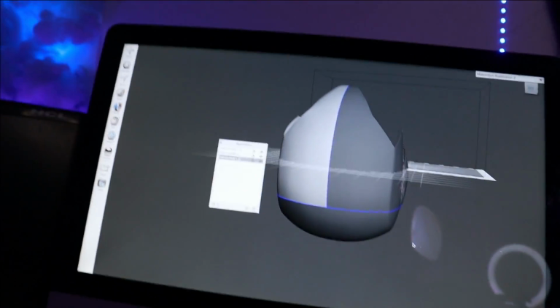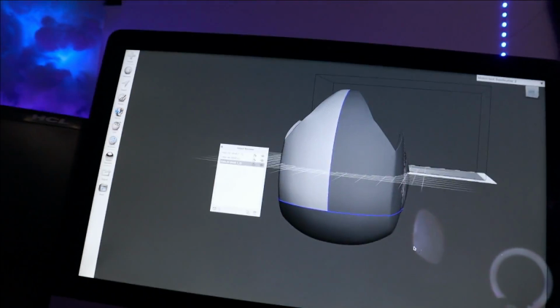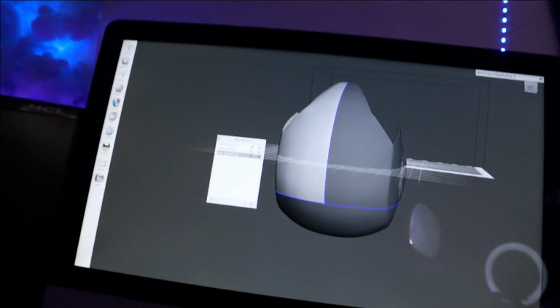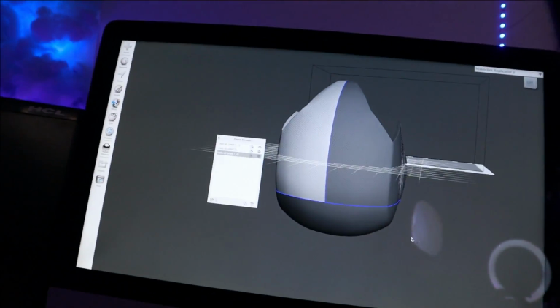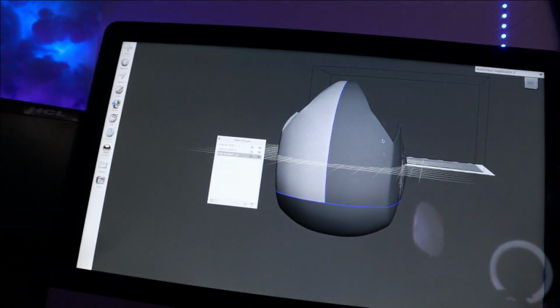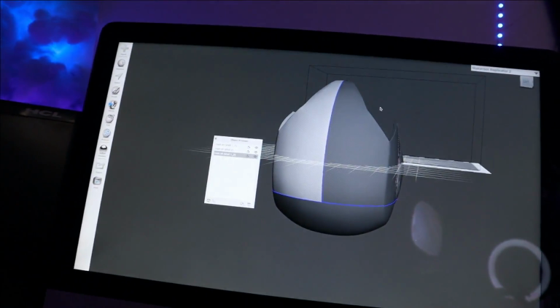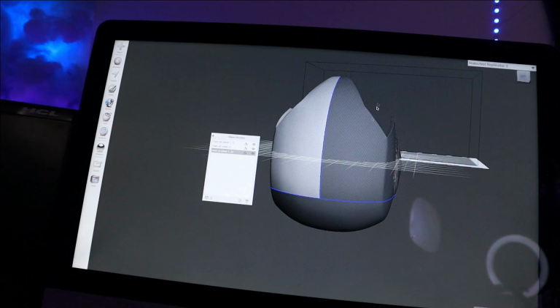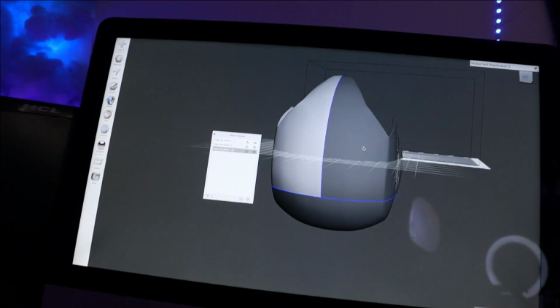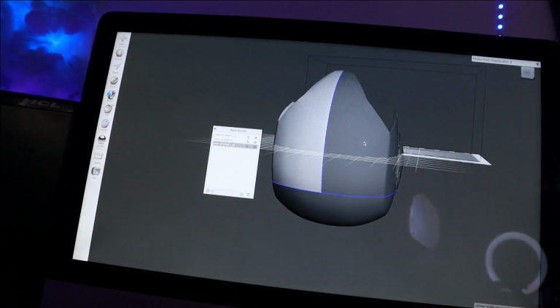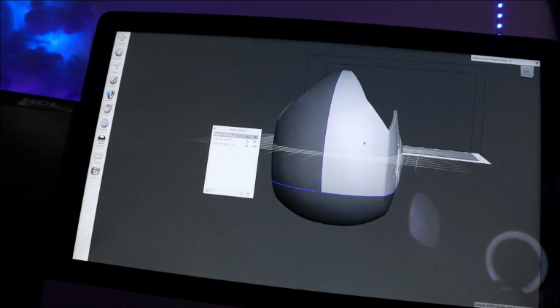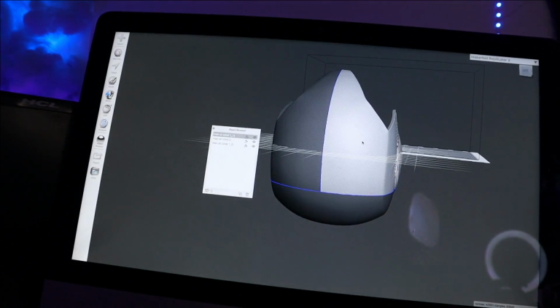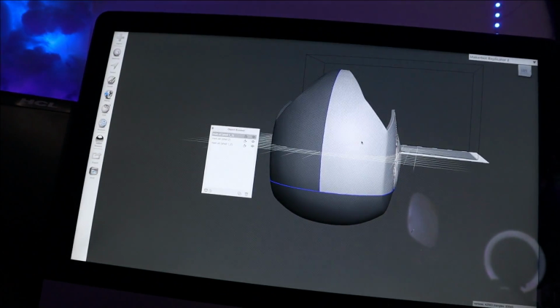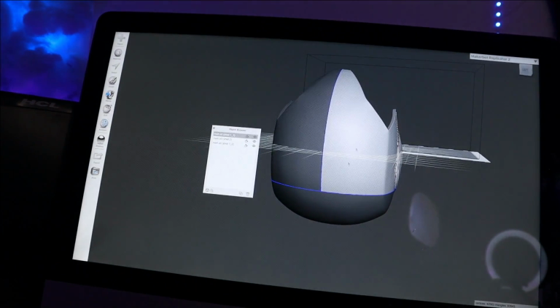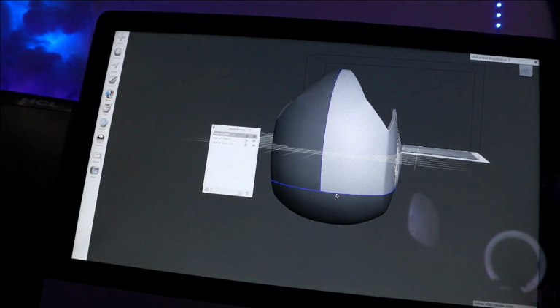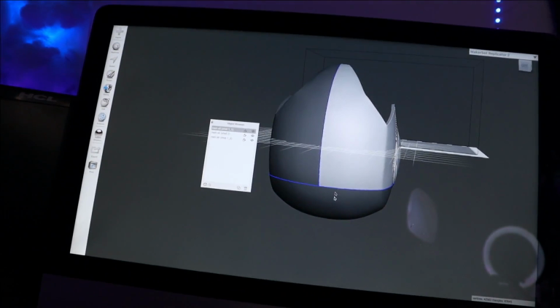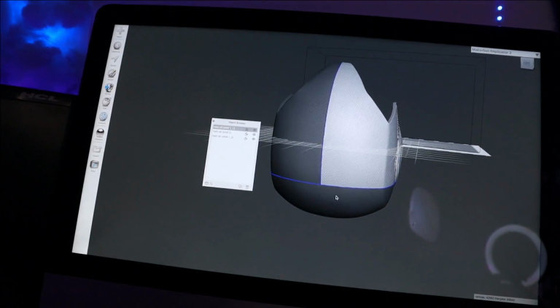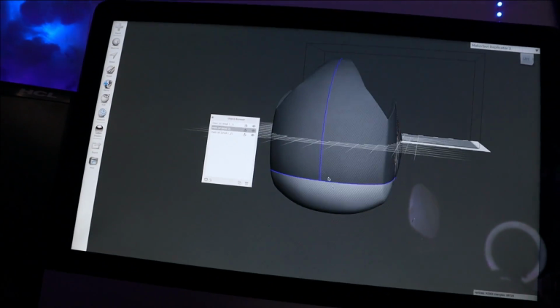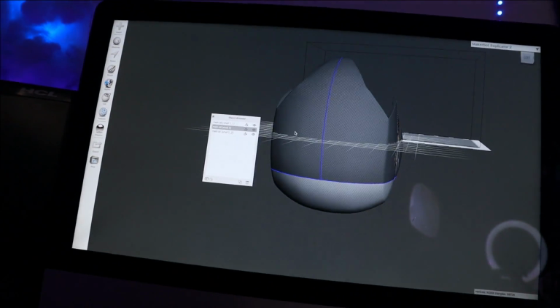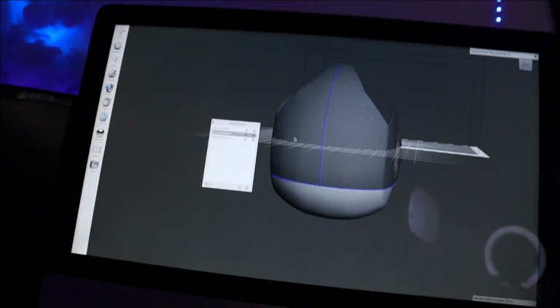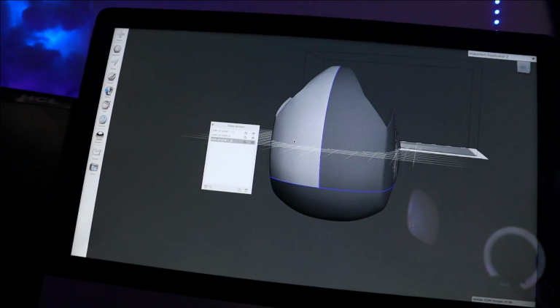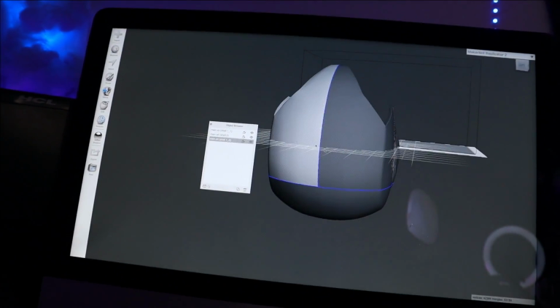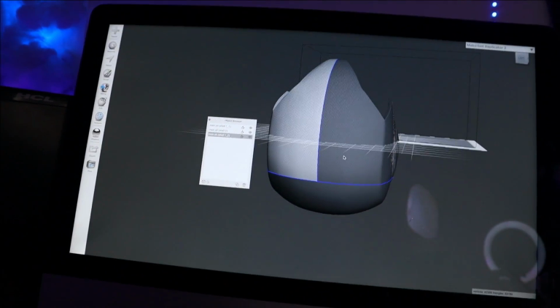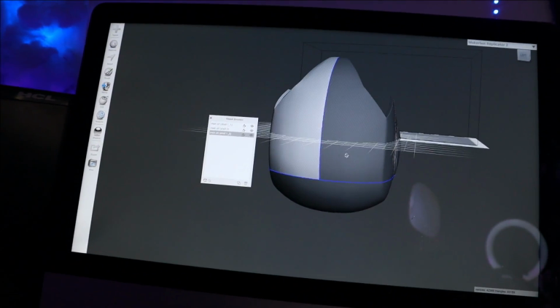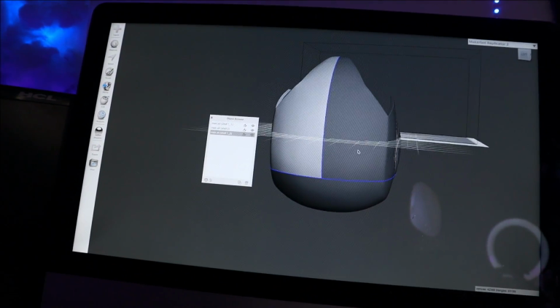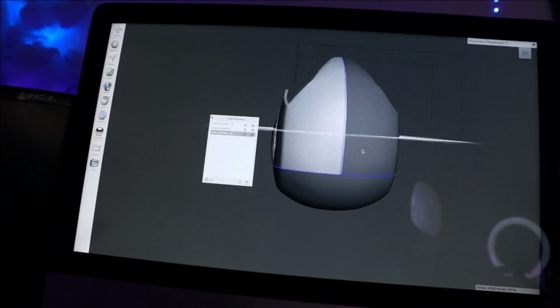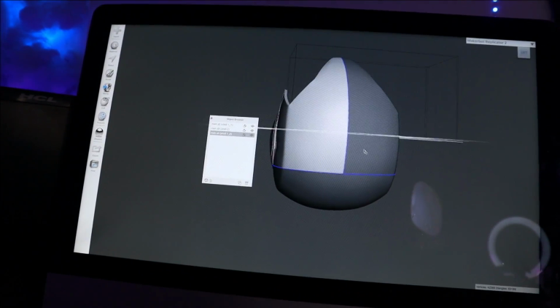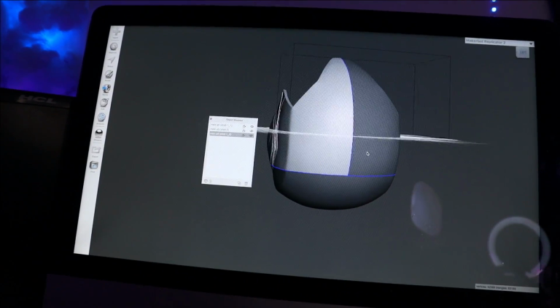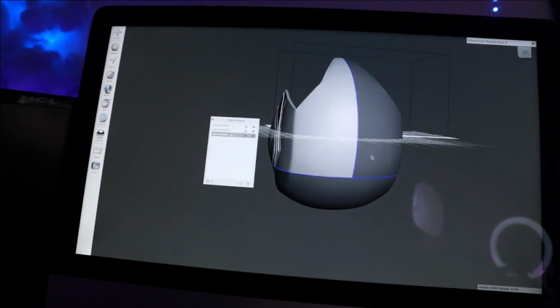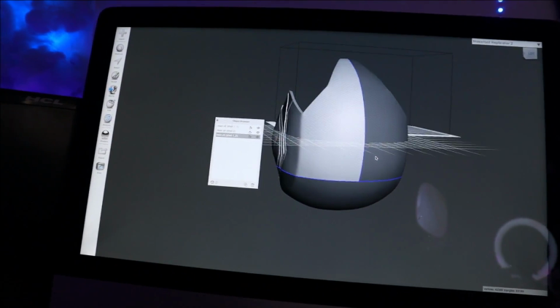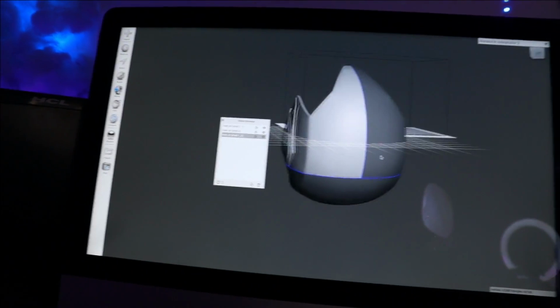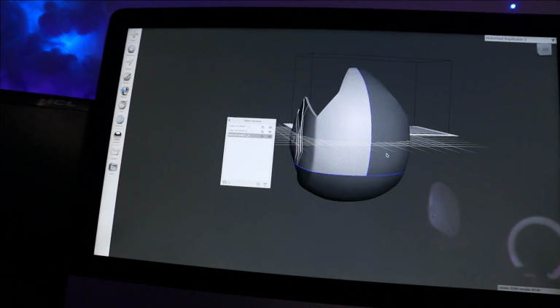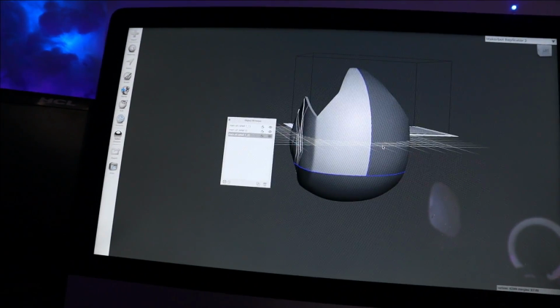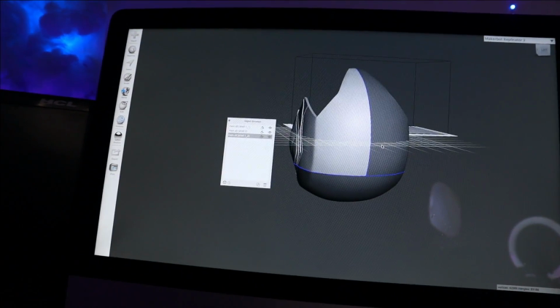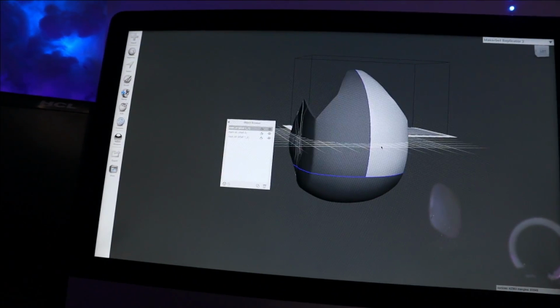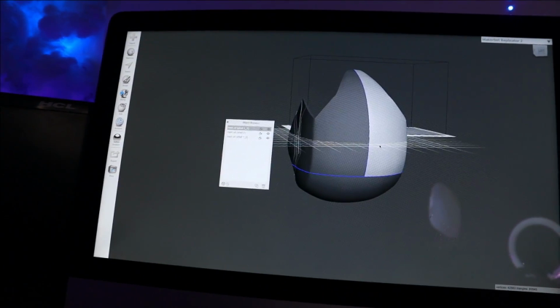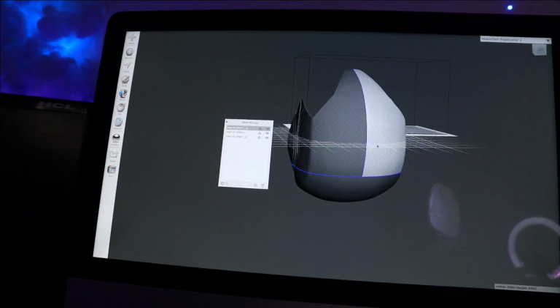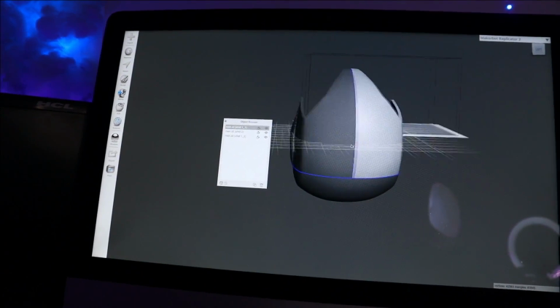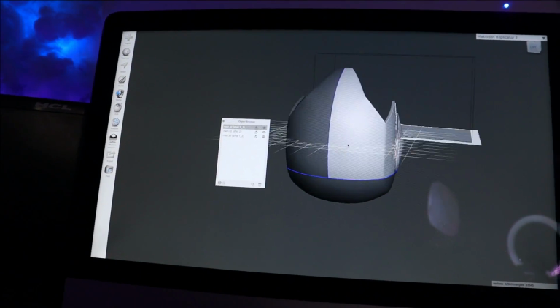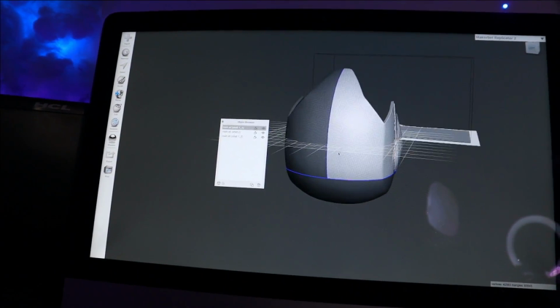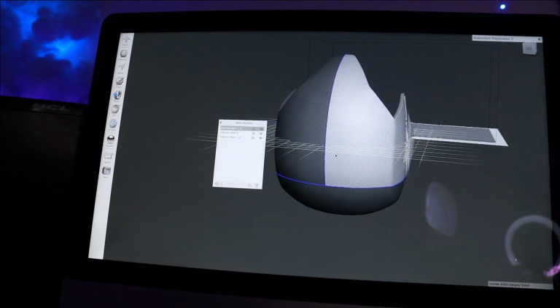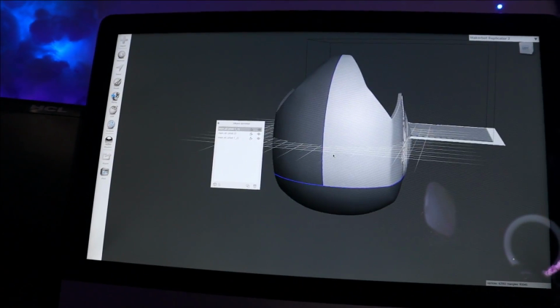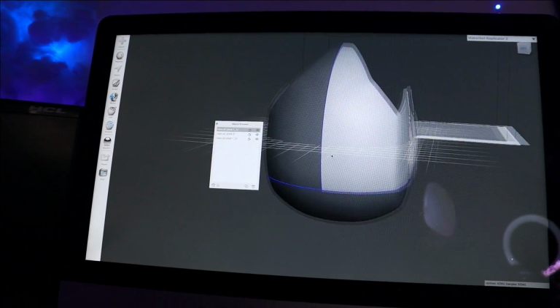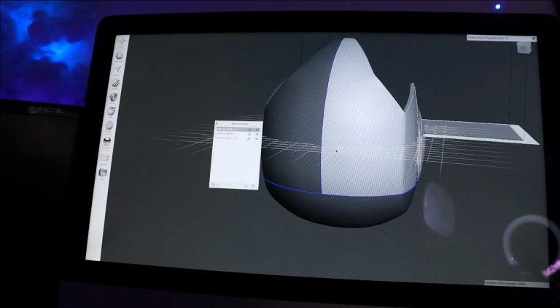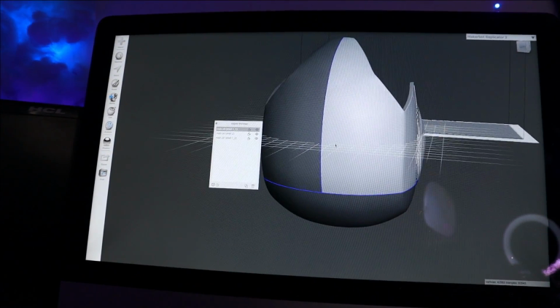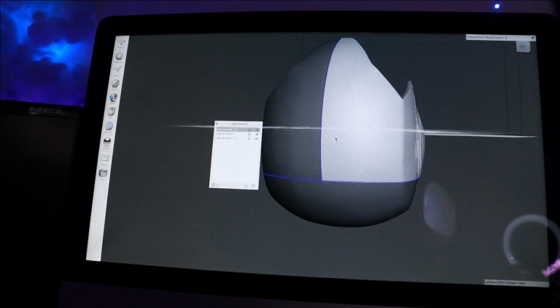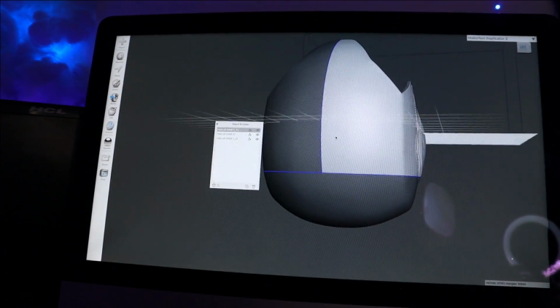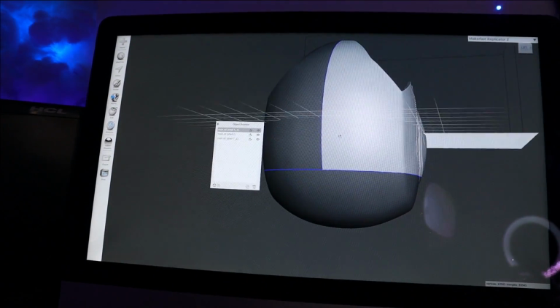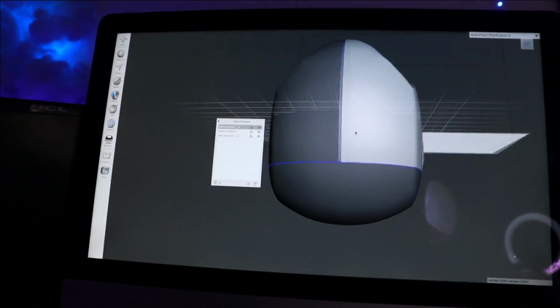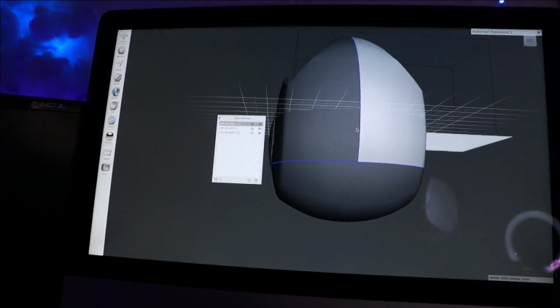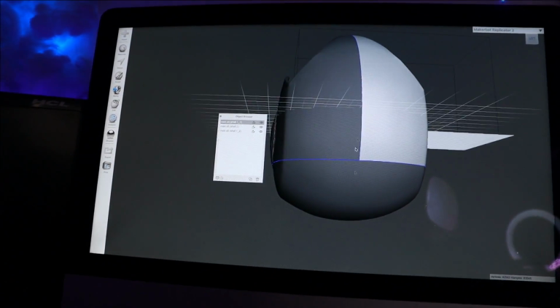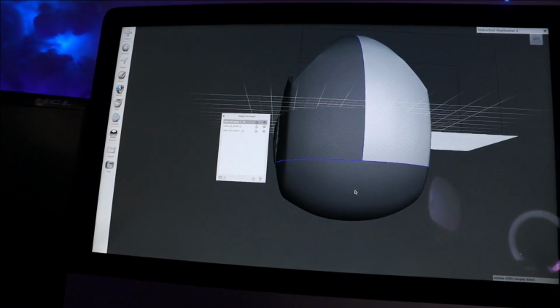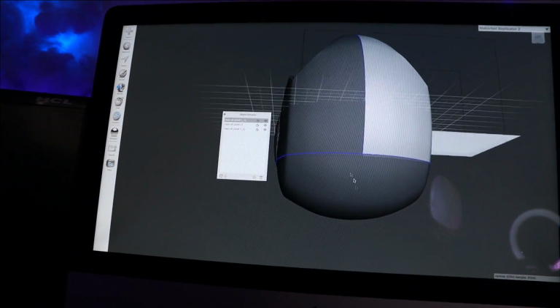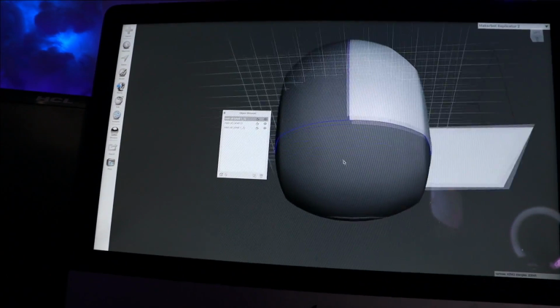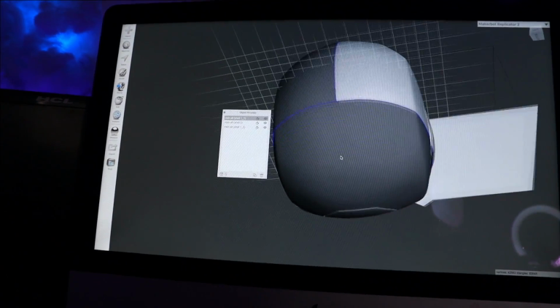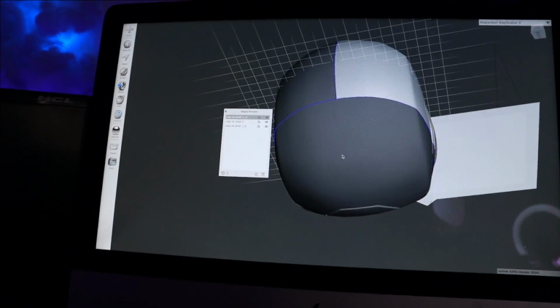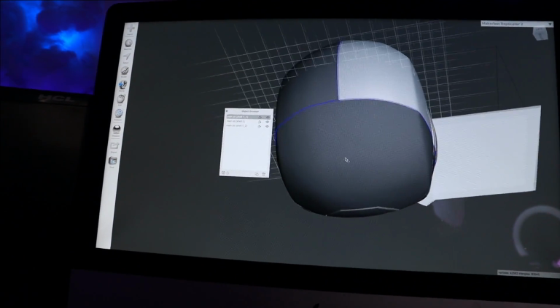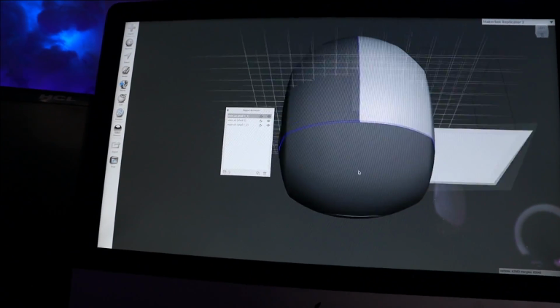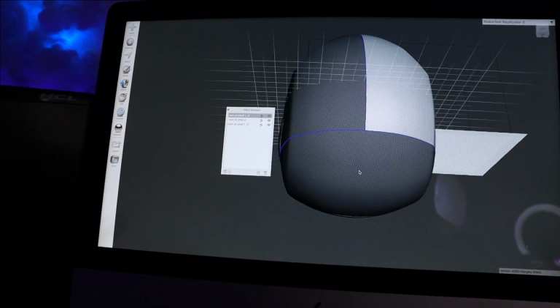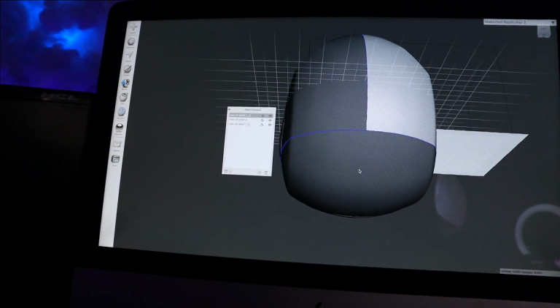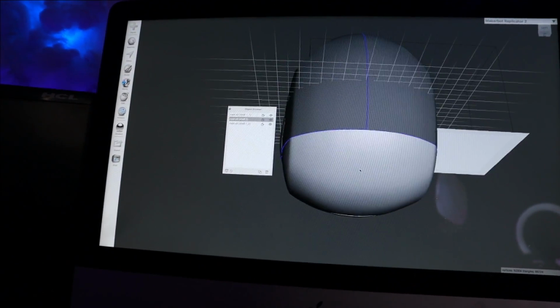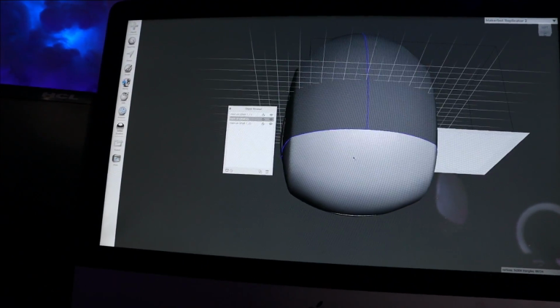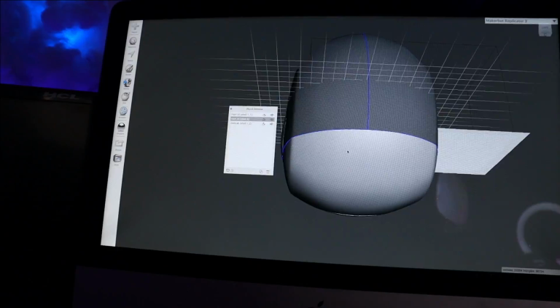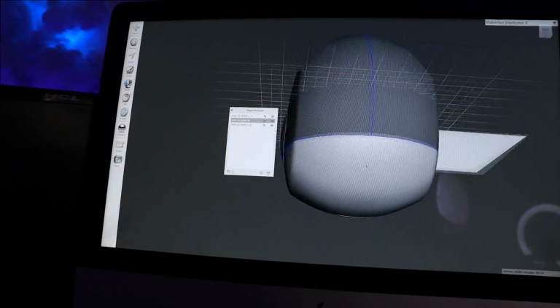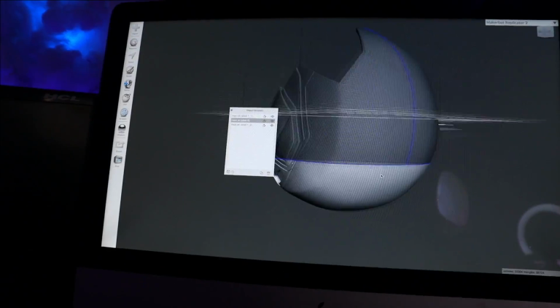This is what I was talking about — now you can print them easily on small printers too.